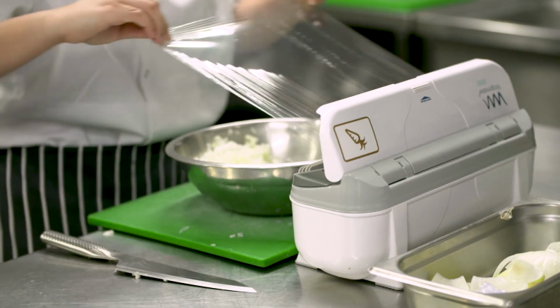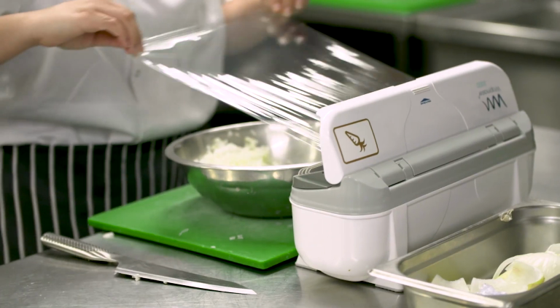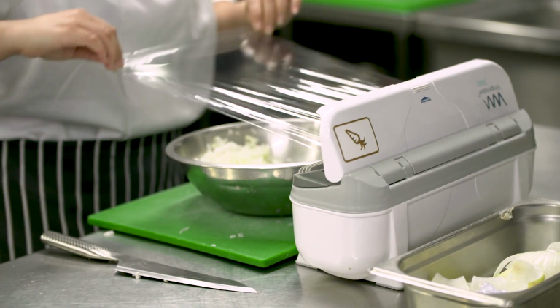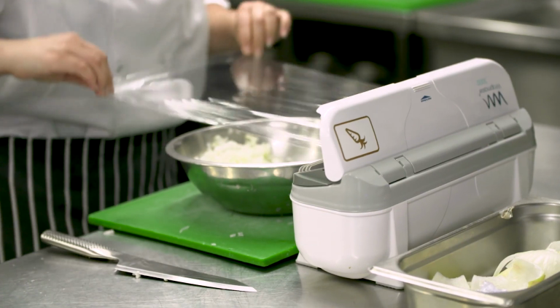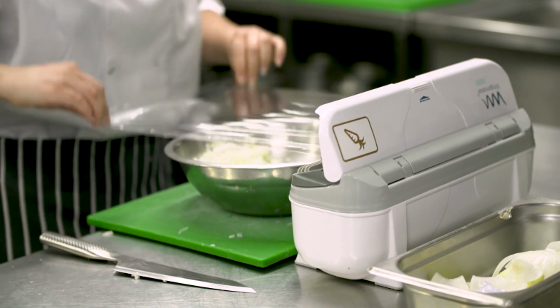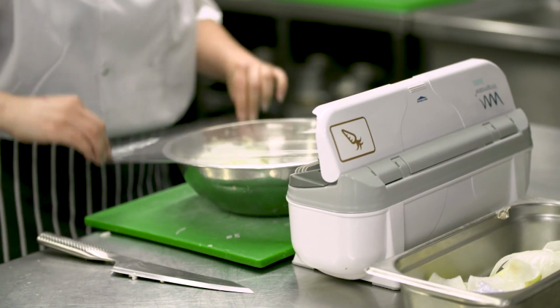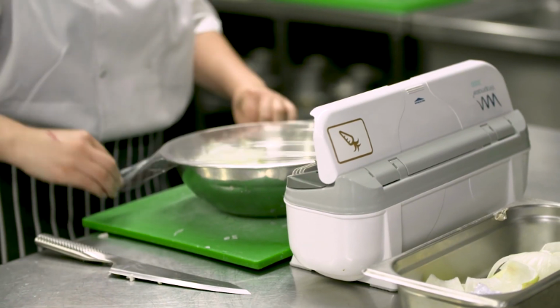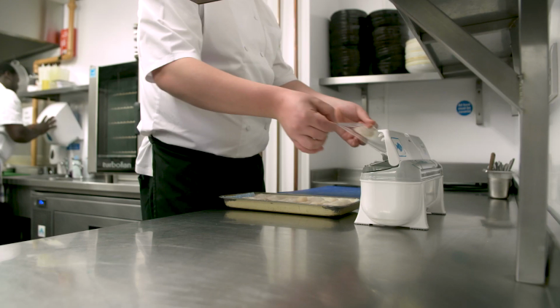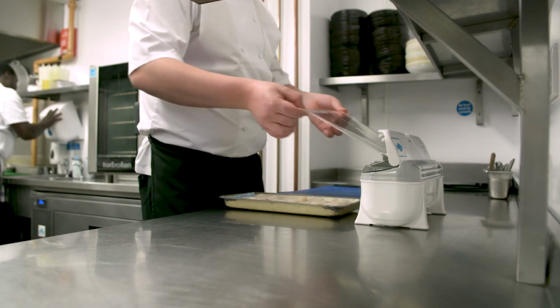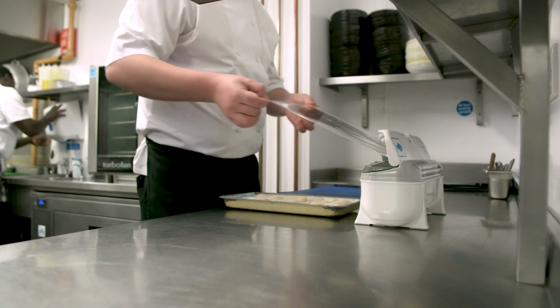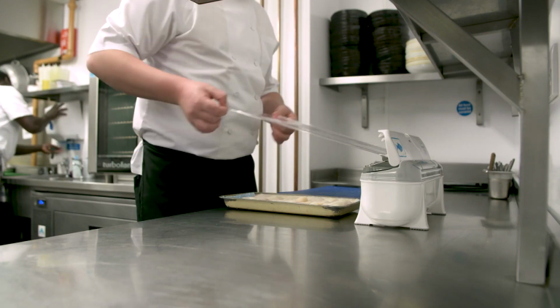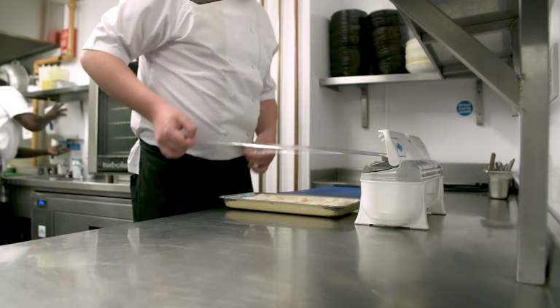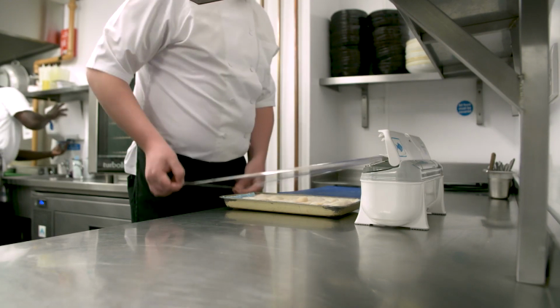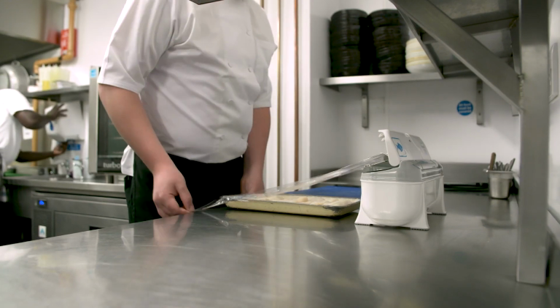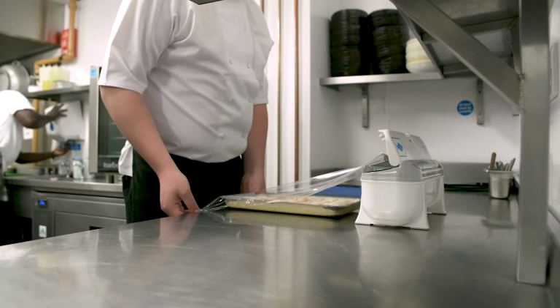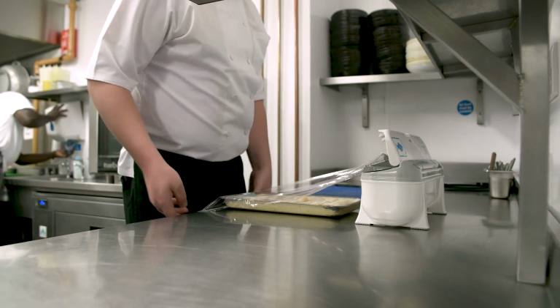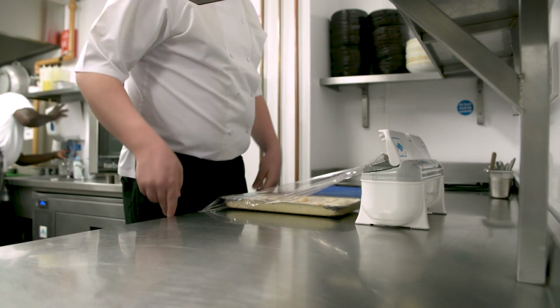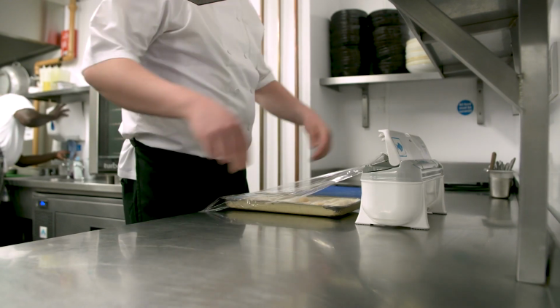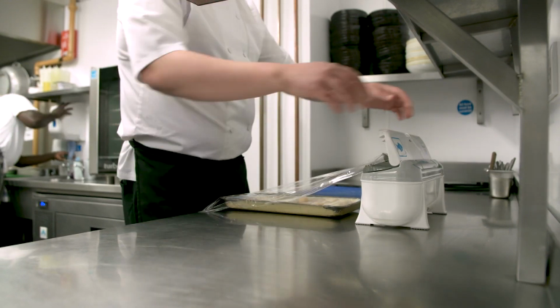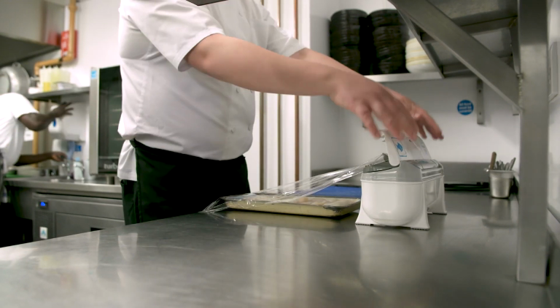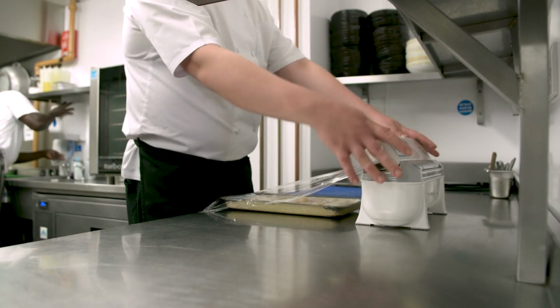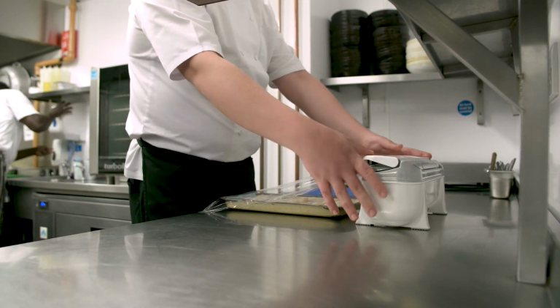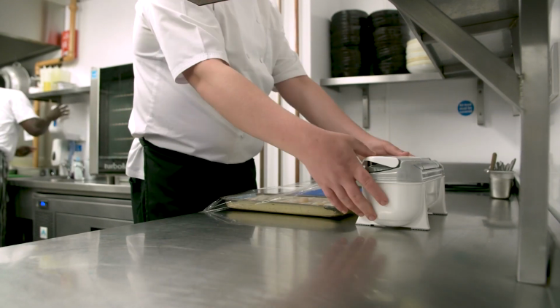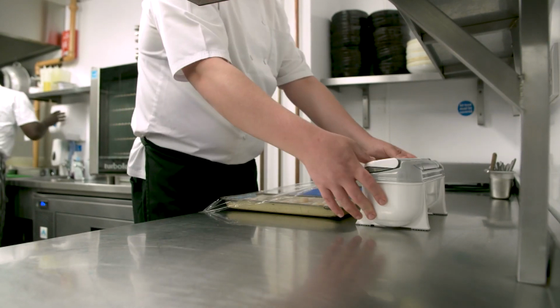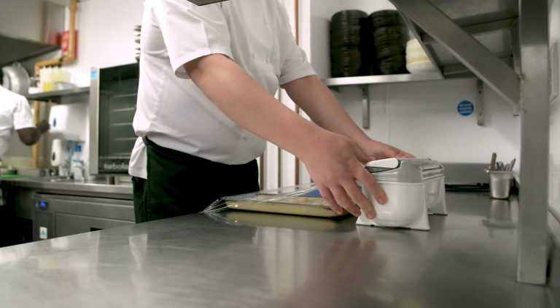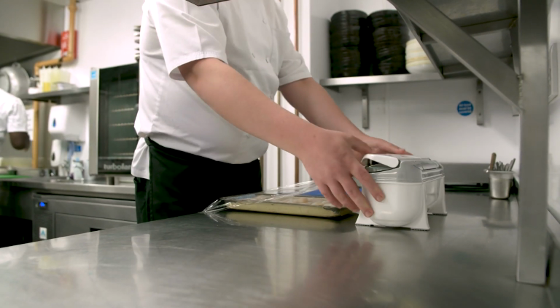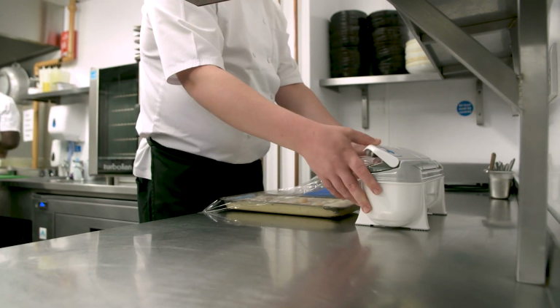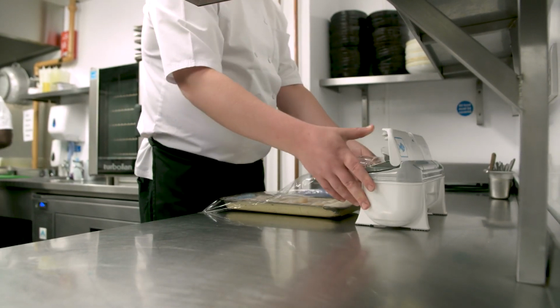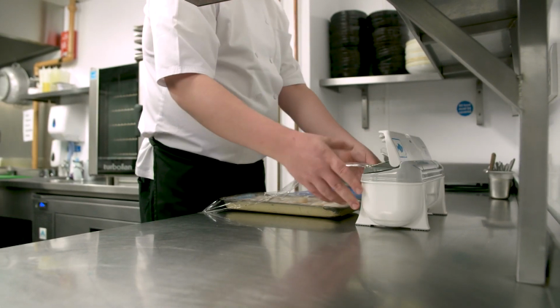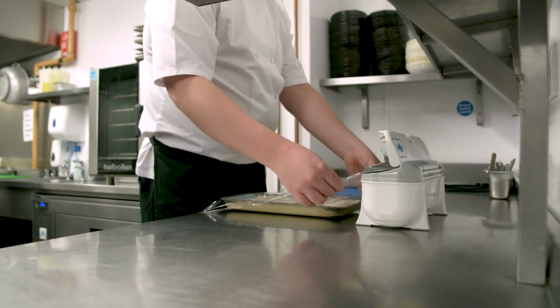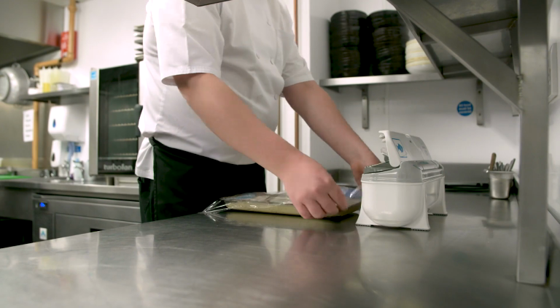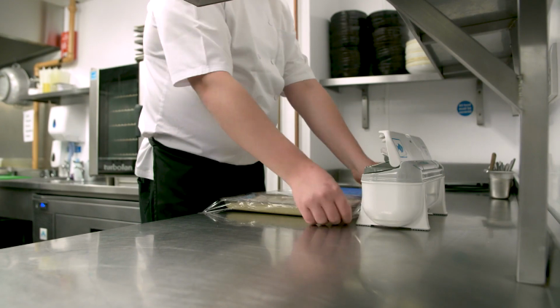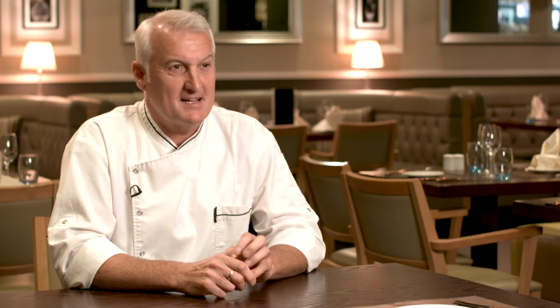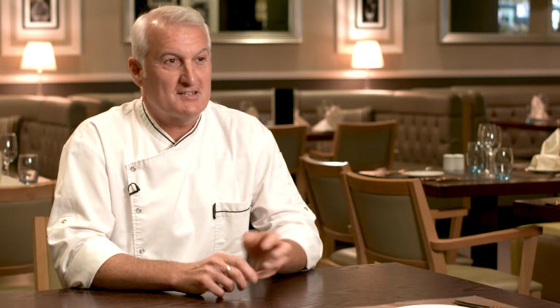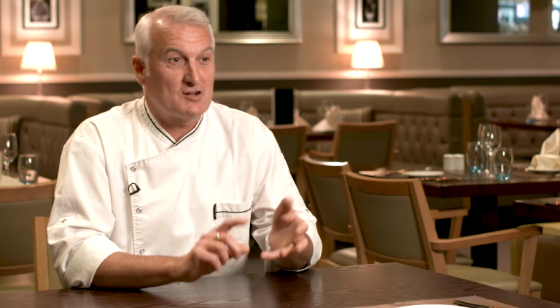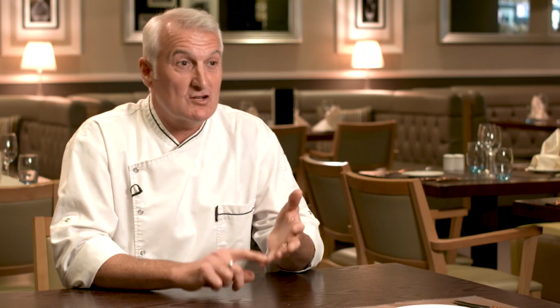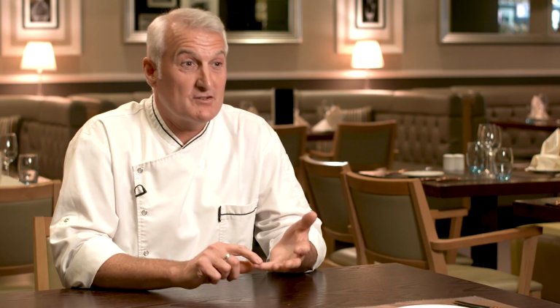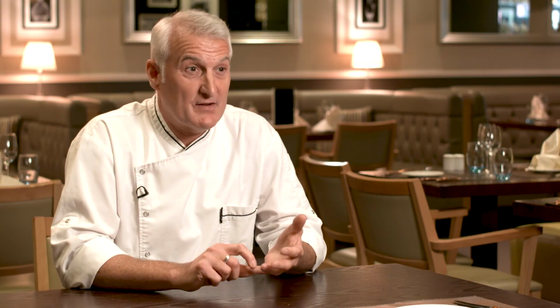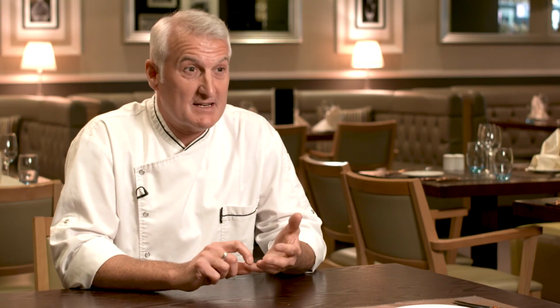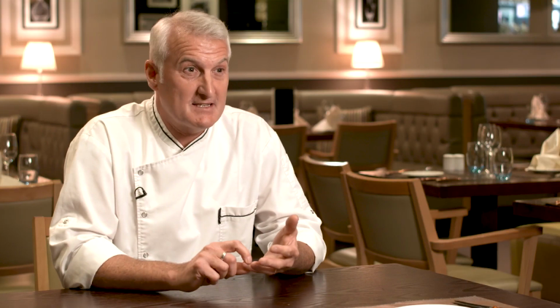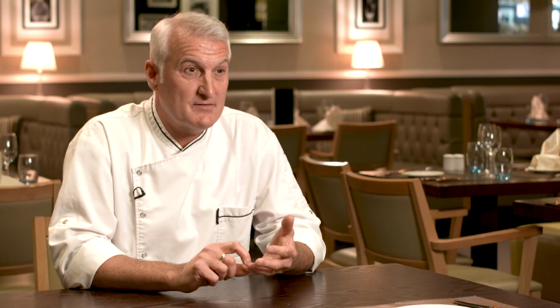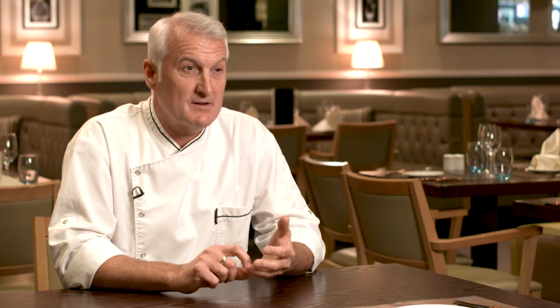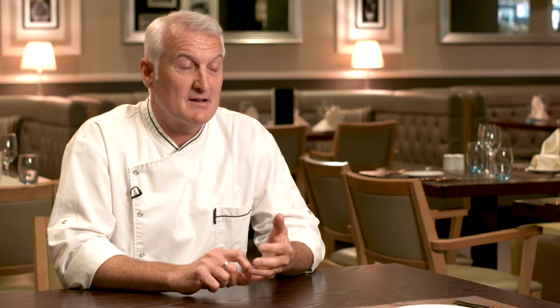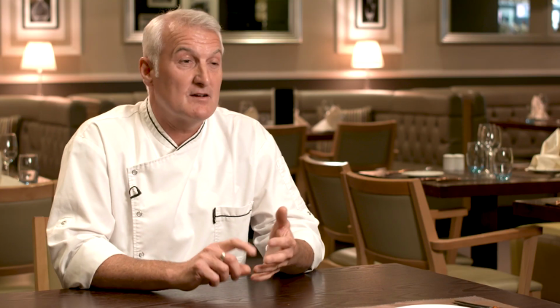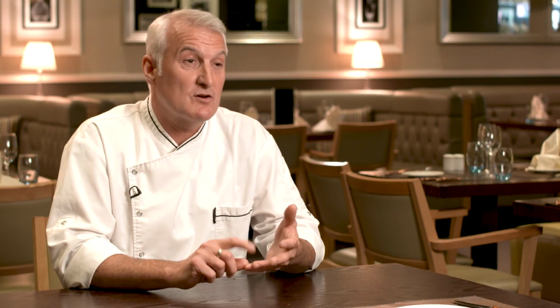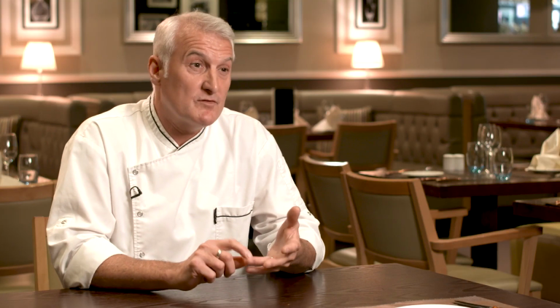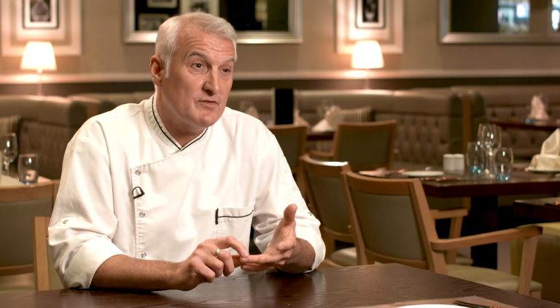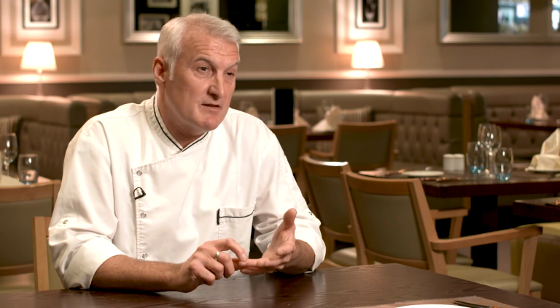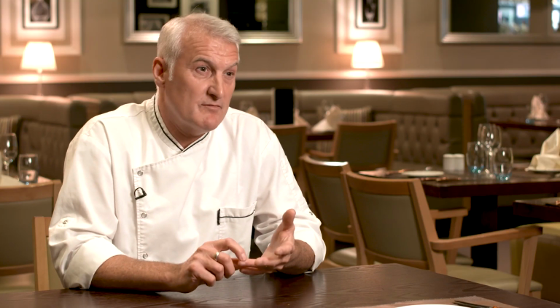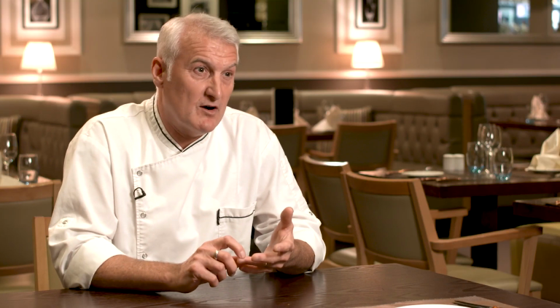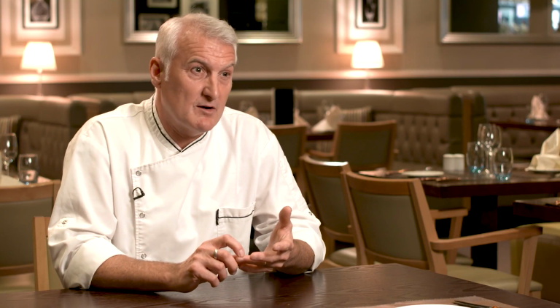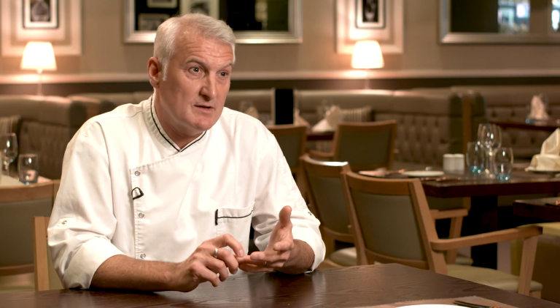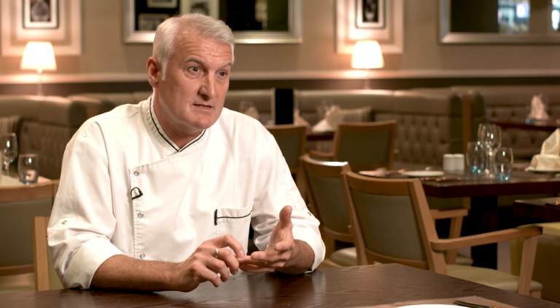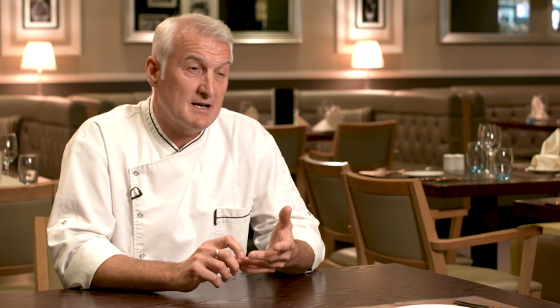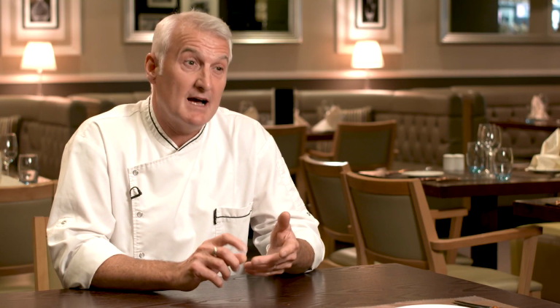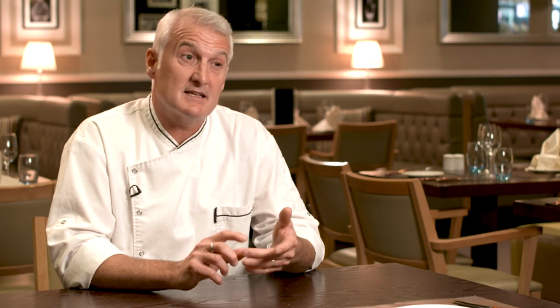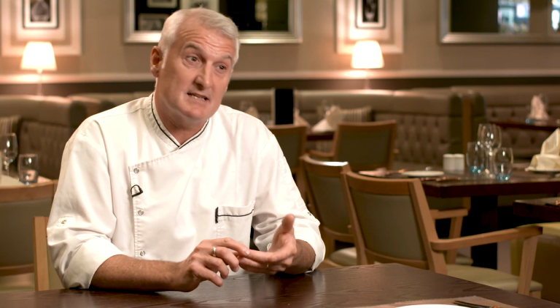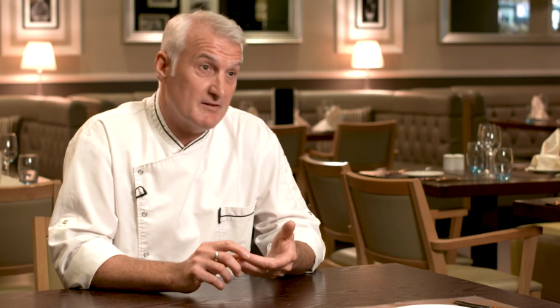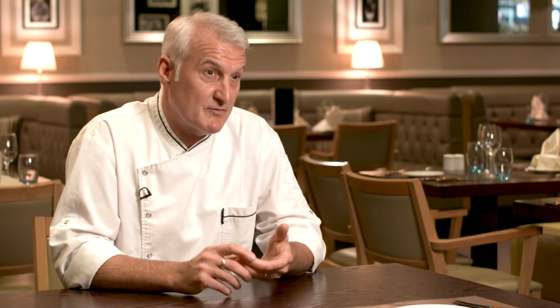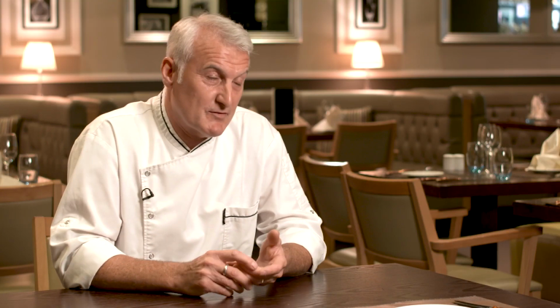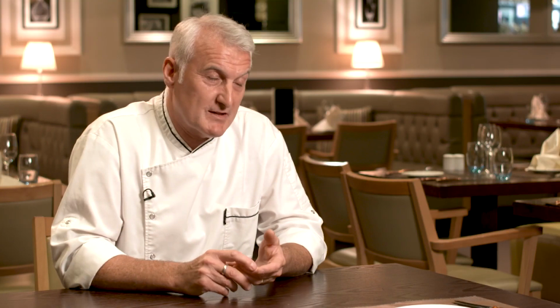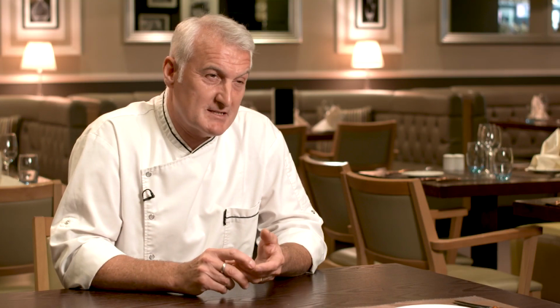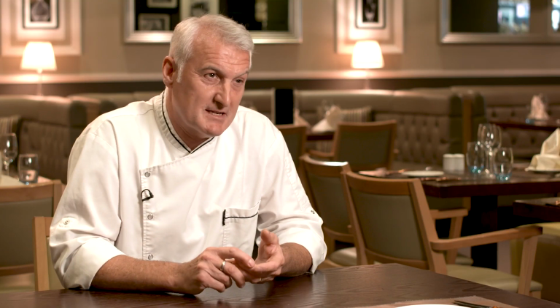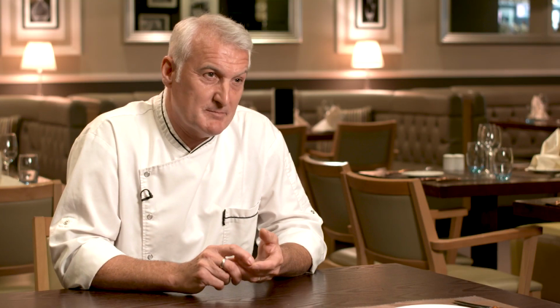Anything that makes a chef's life easier, it's got to be good for them. It's cost effective, good for the environment, and safer for the team.